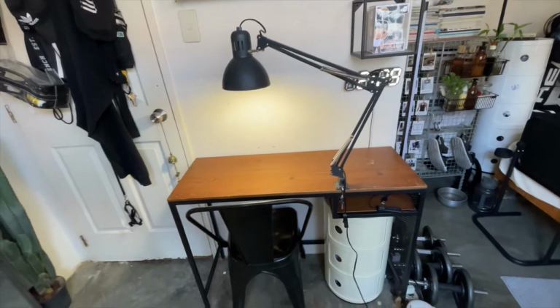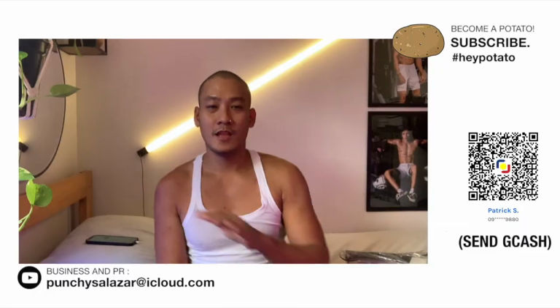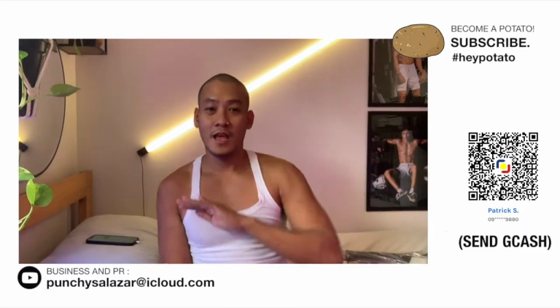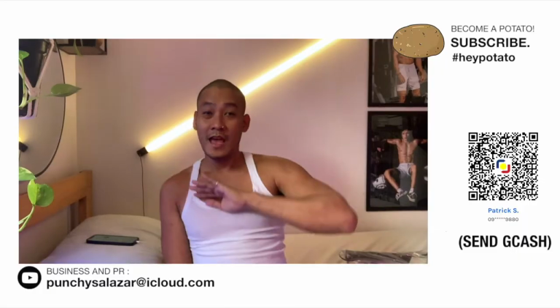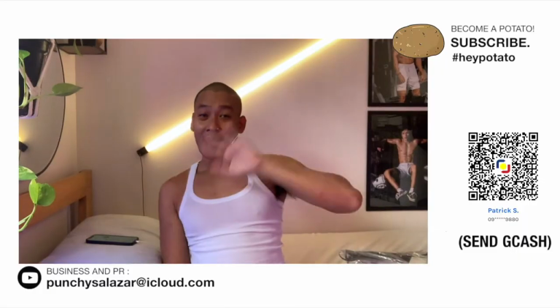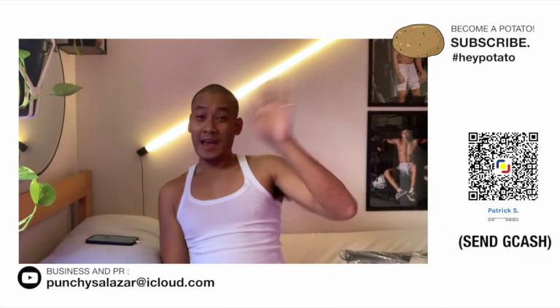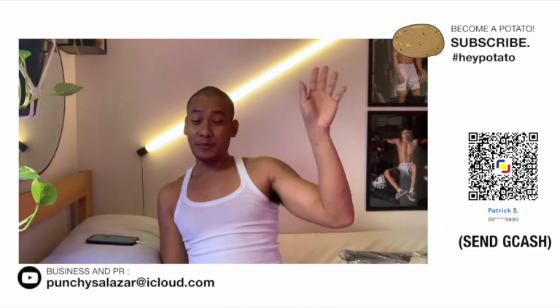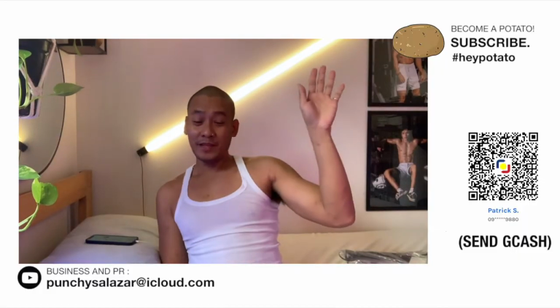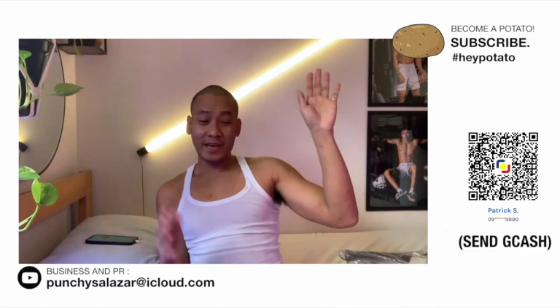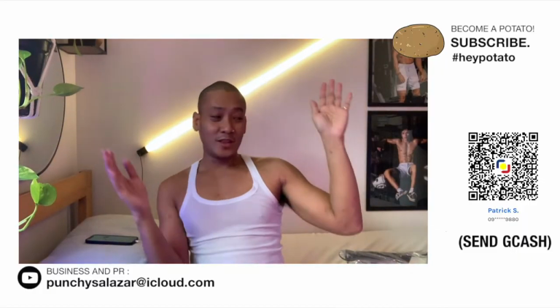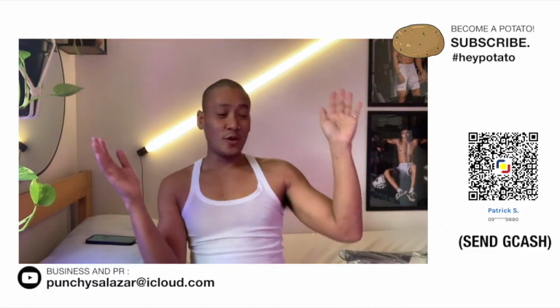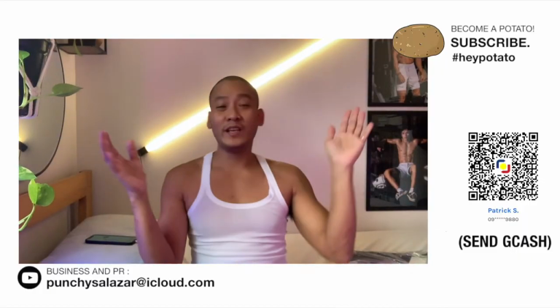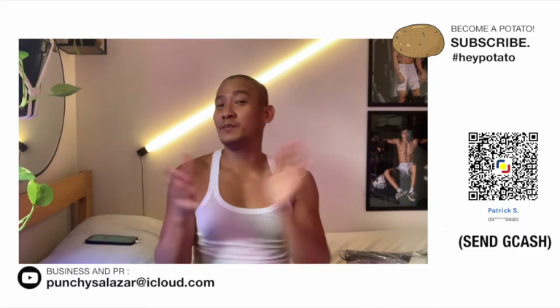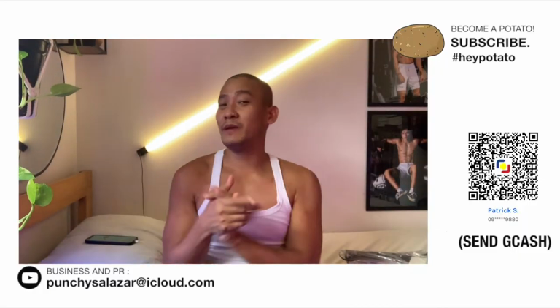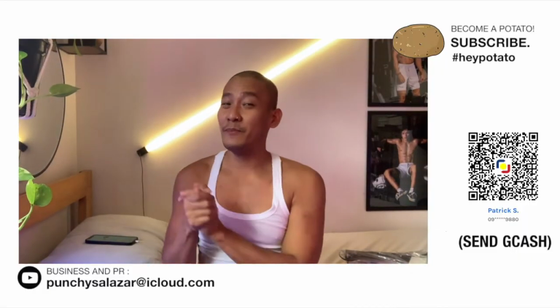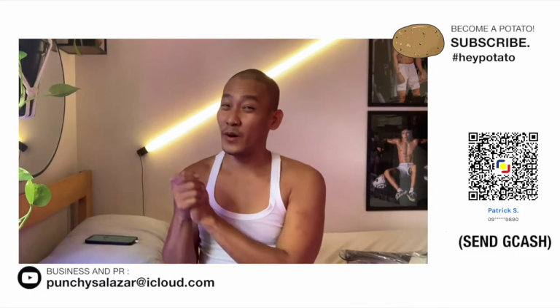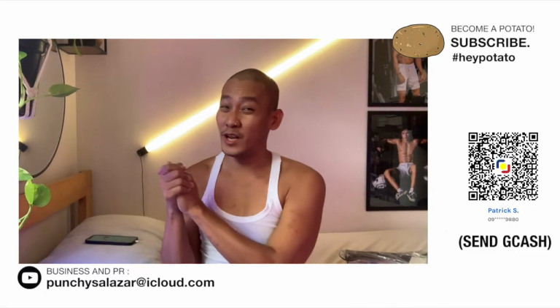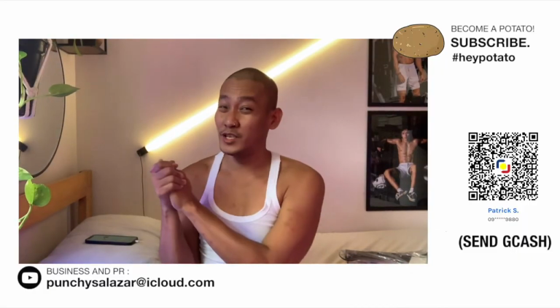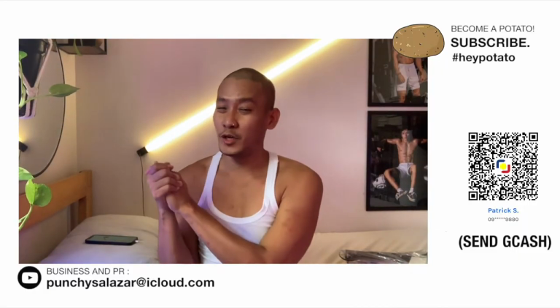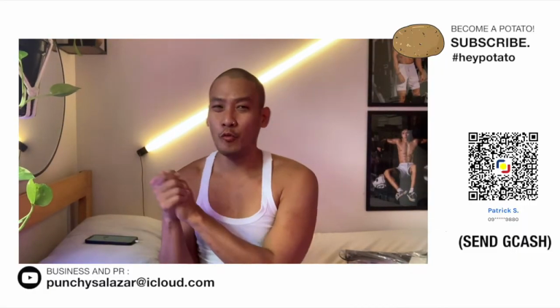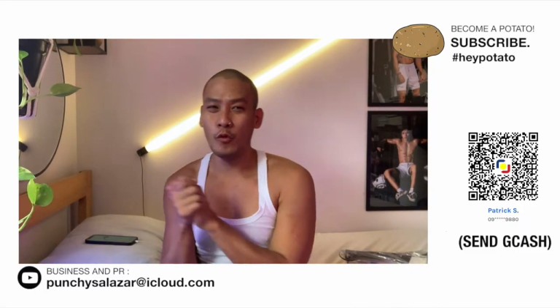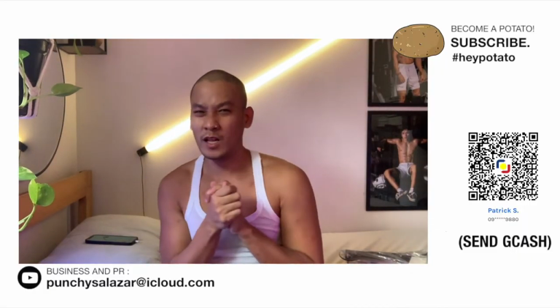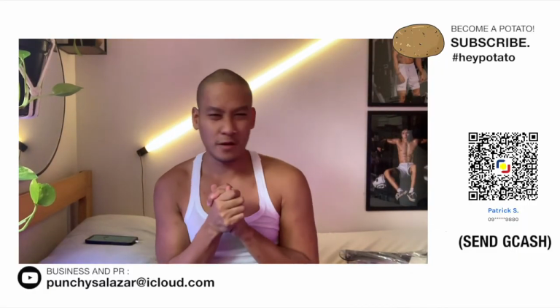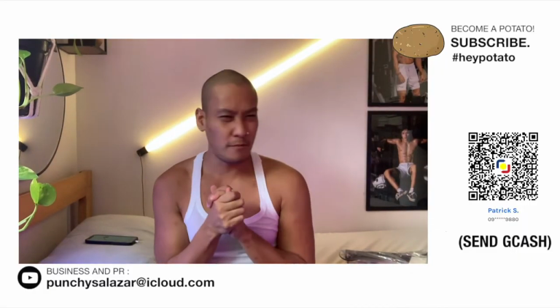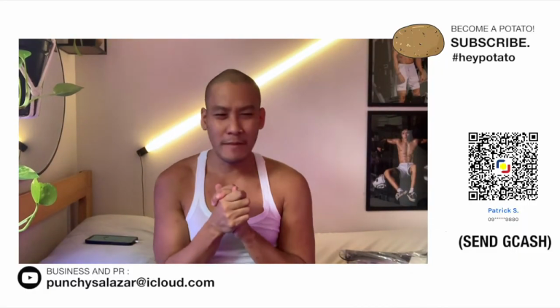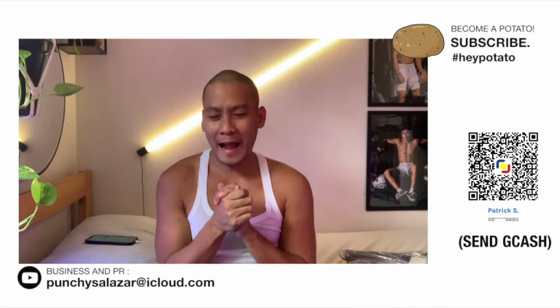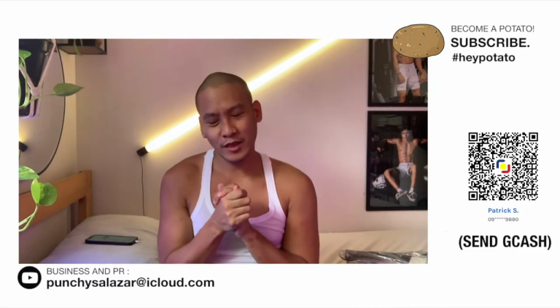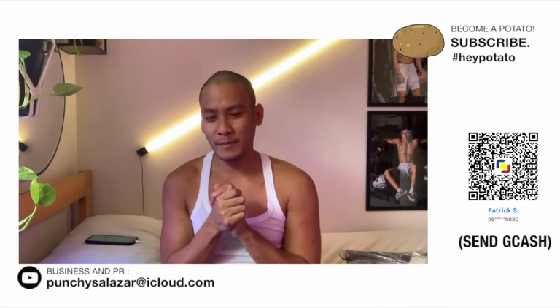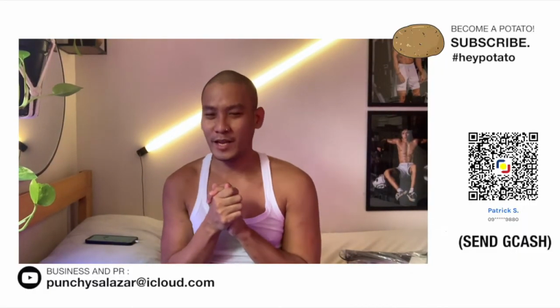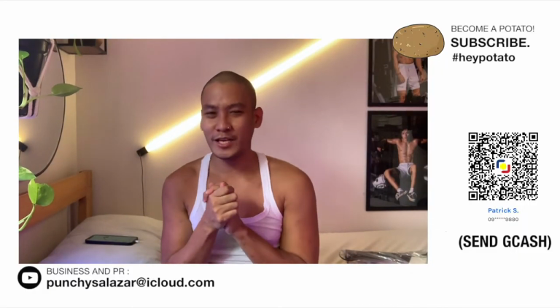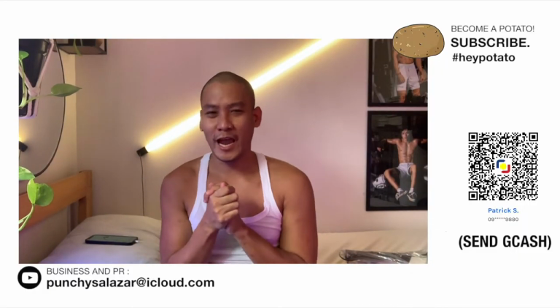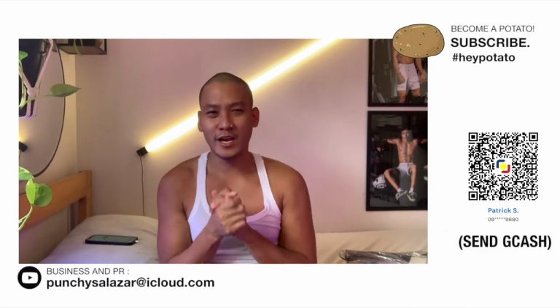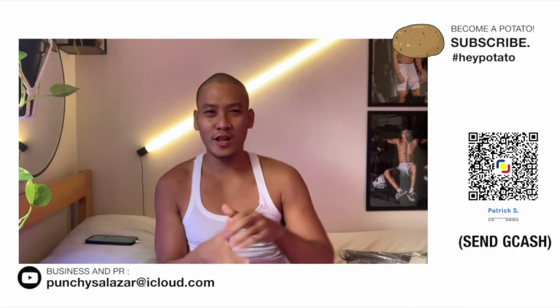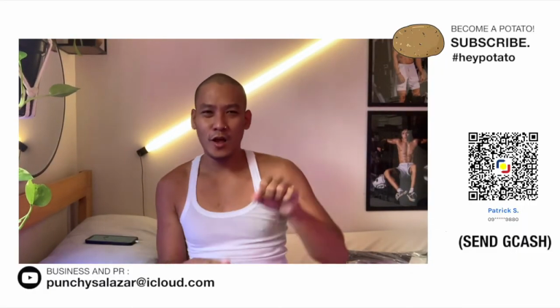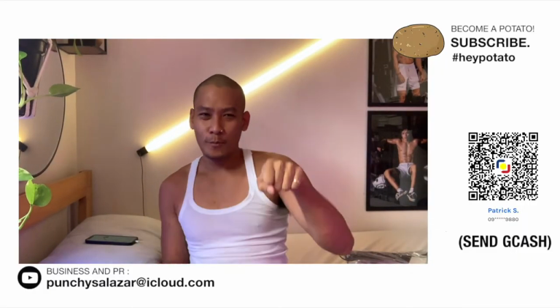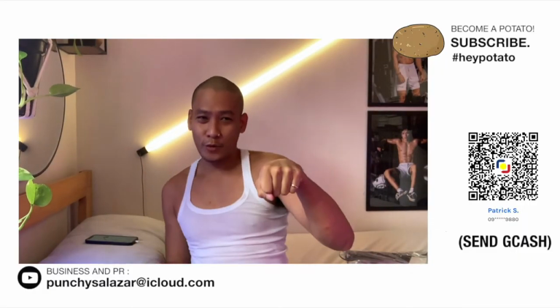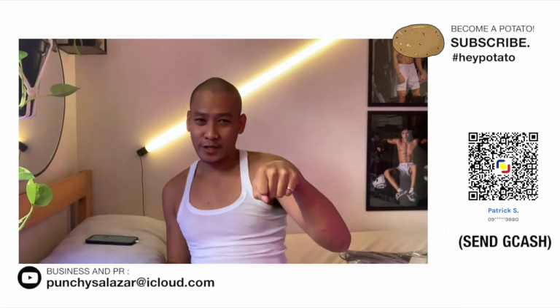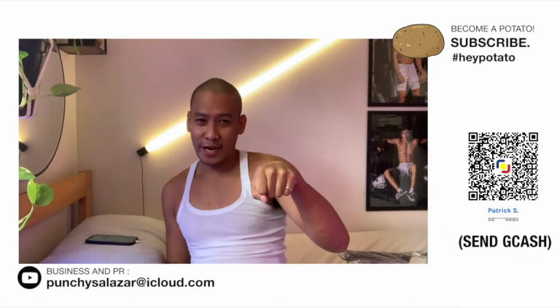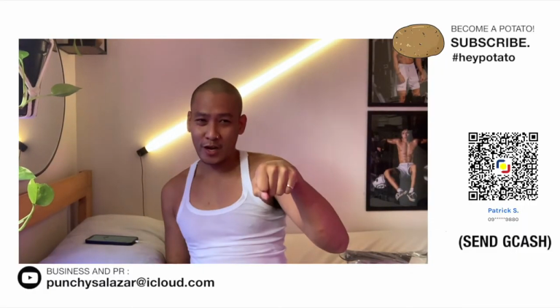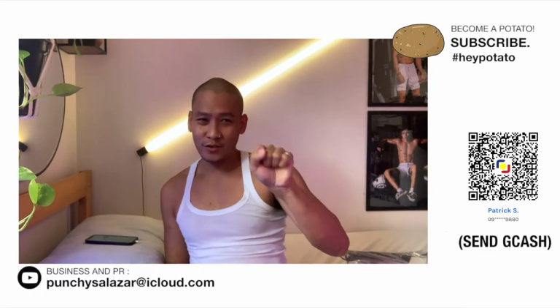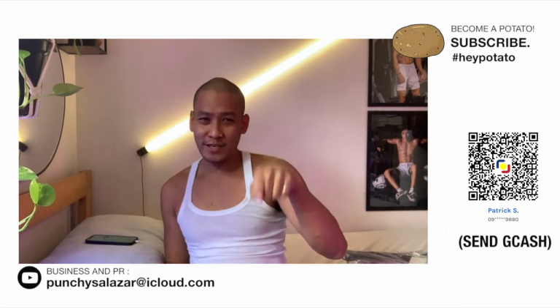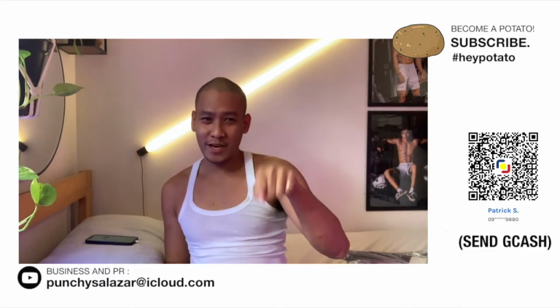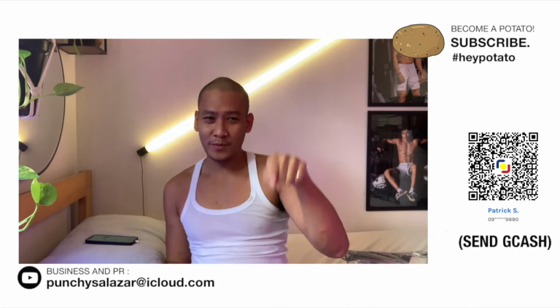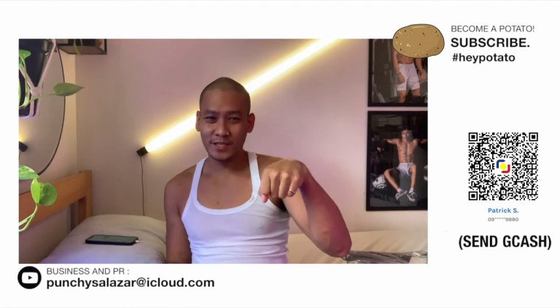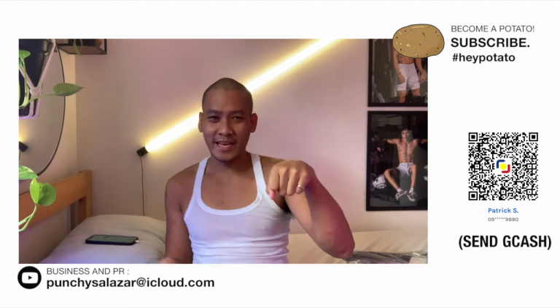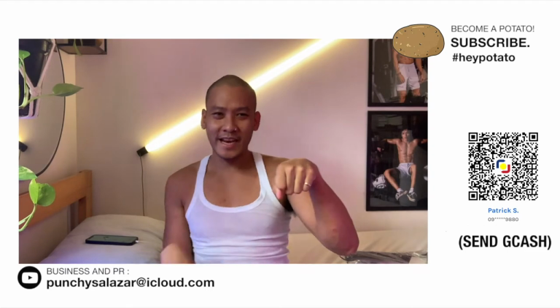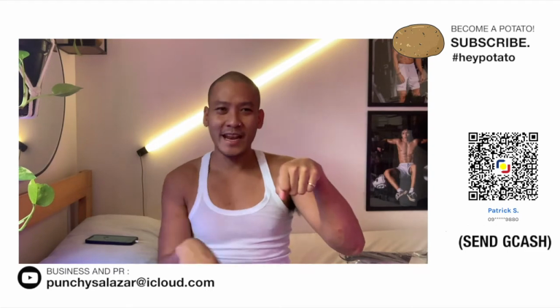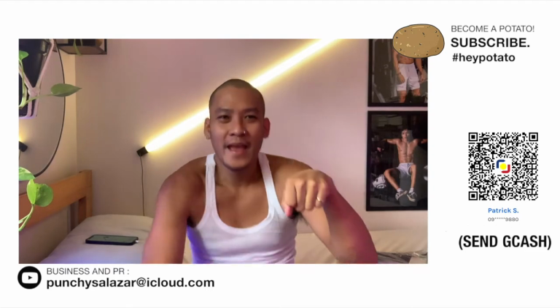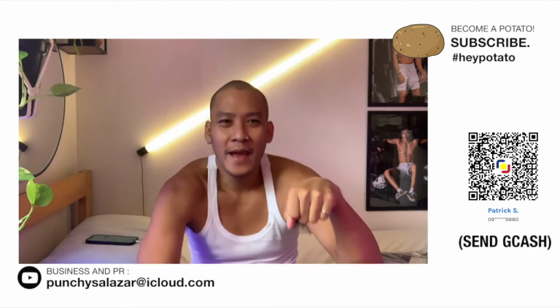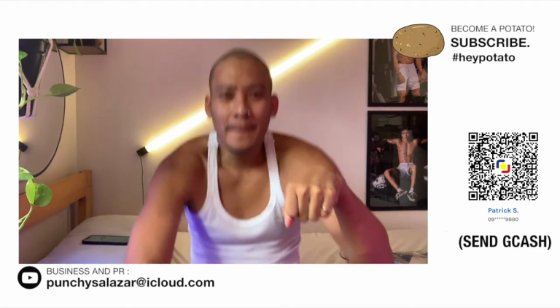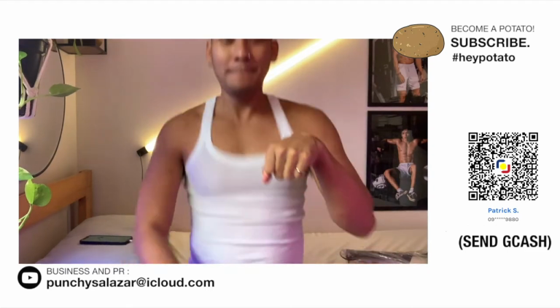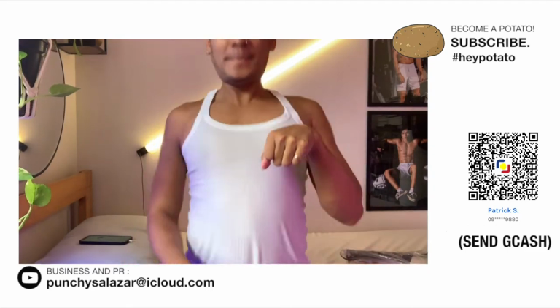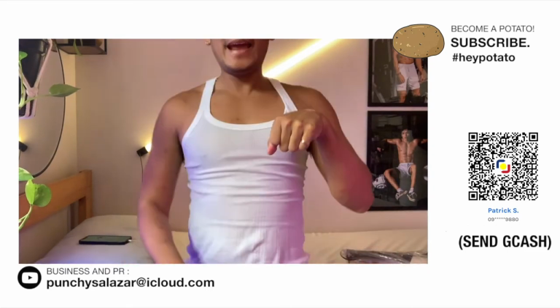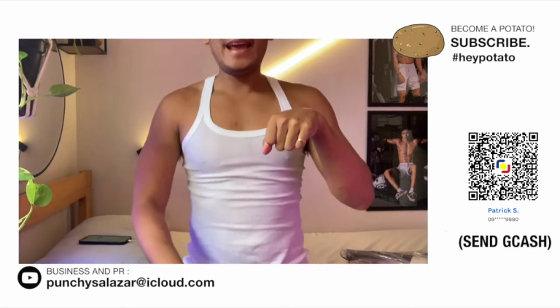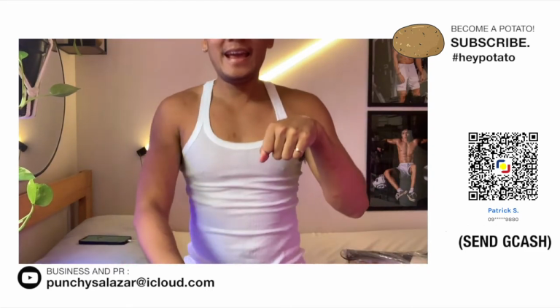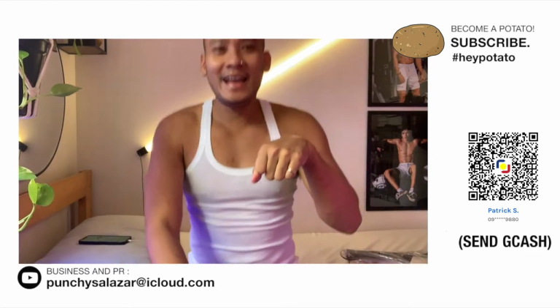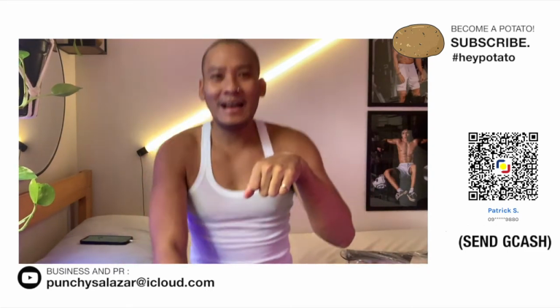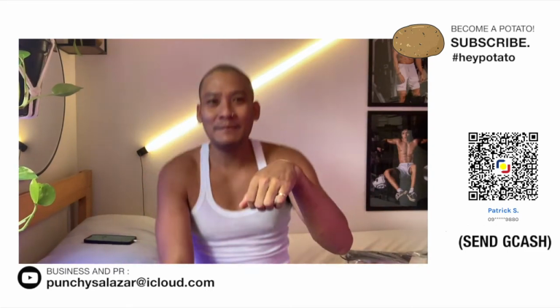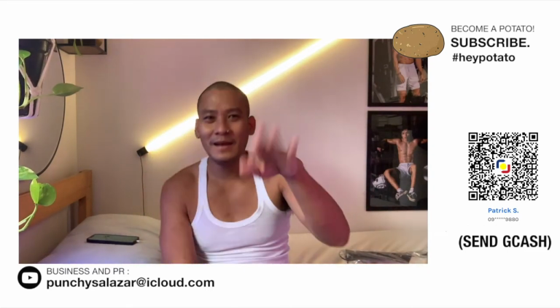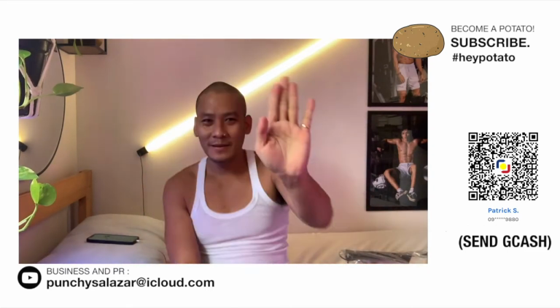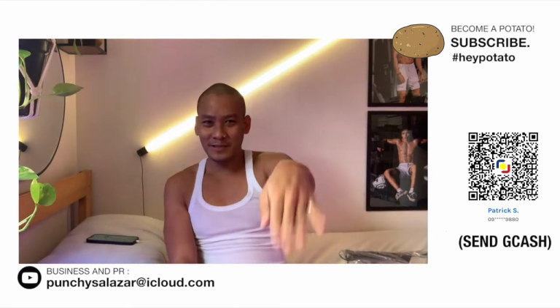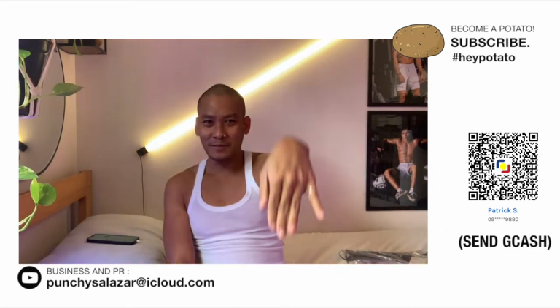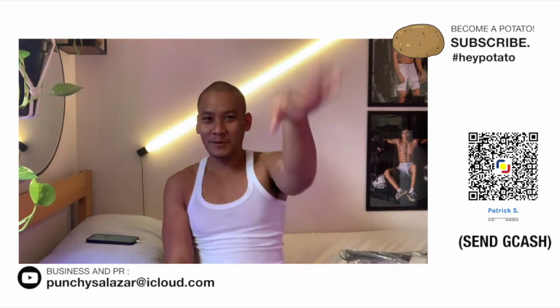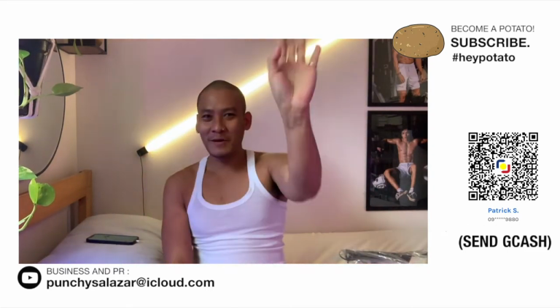Hey Potatoes! It's me Punchy! Welcome back to my channel, Potatoes Kina-Potate. Subscribe!